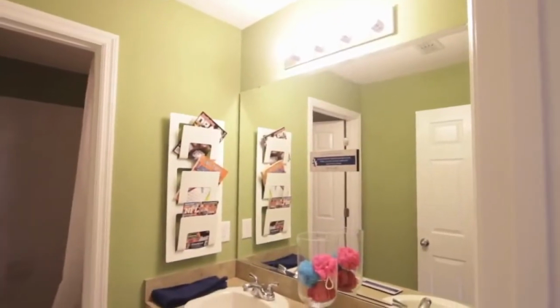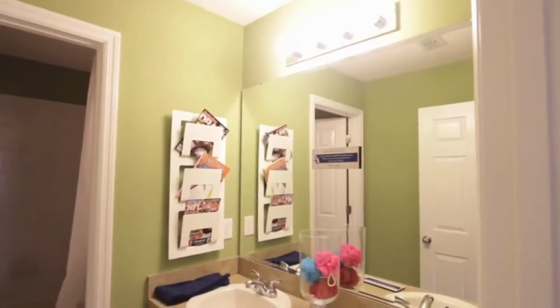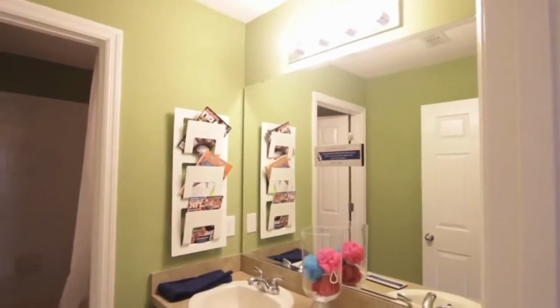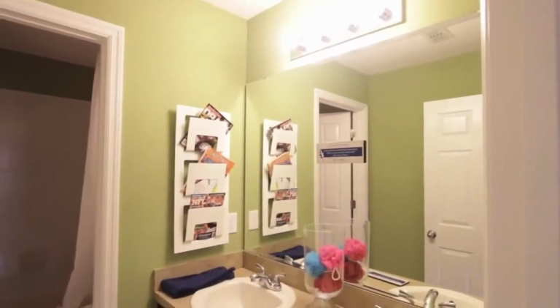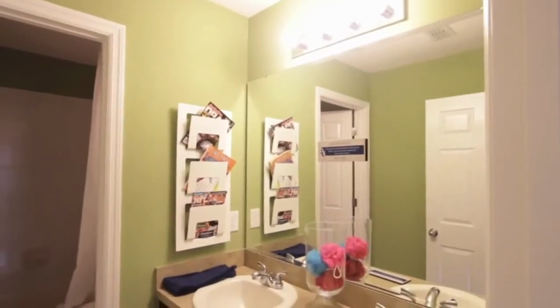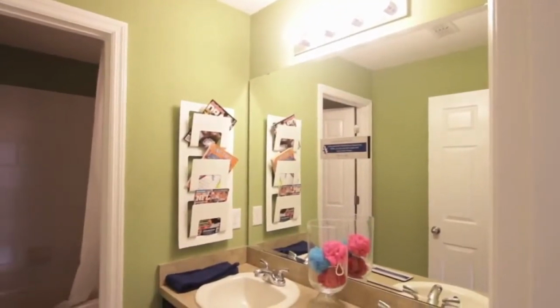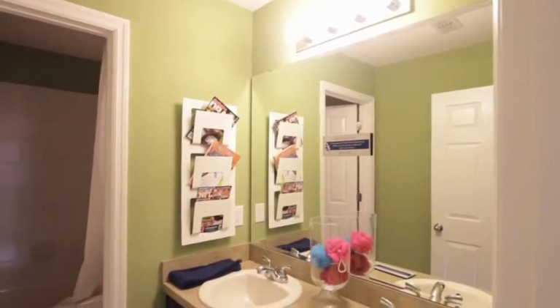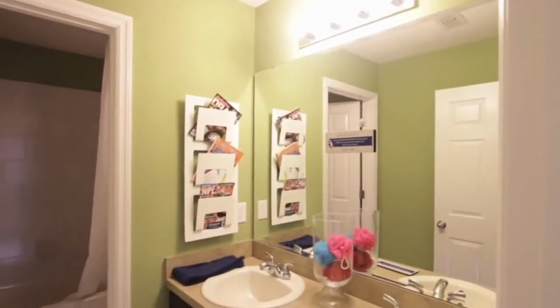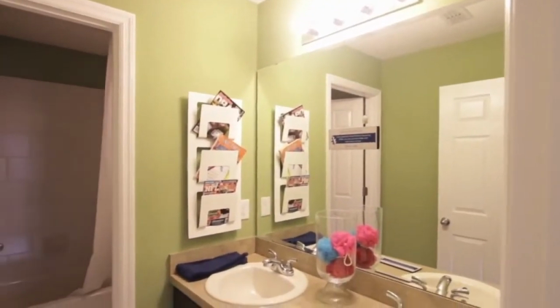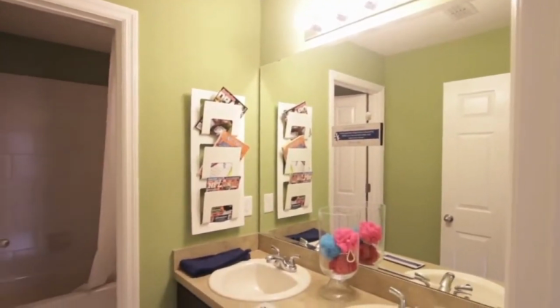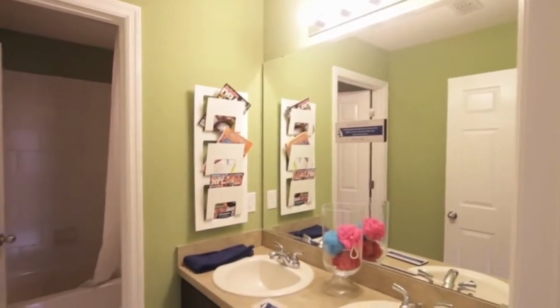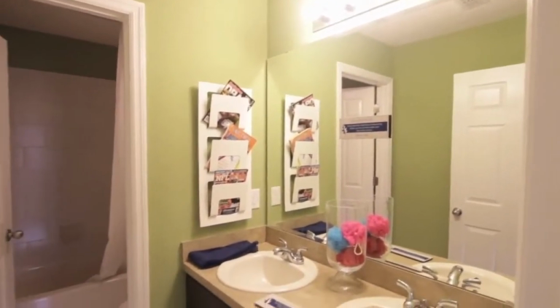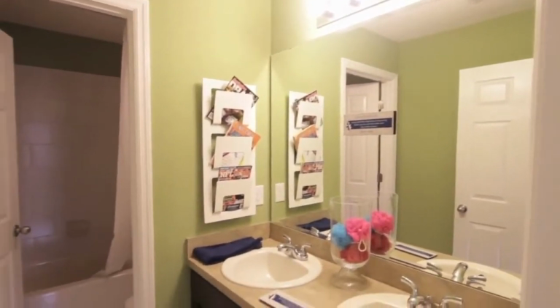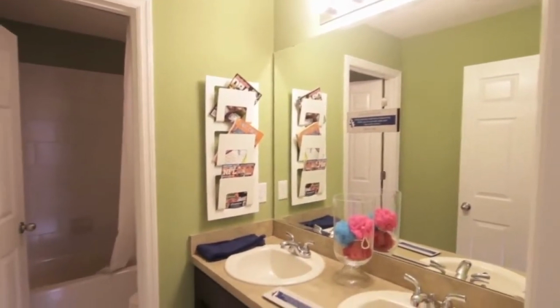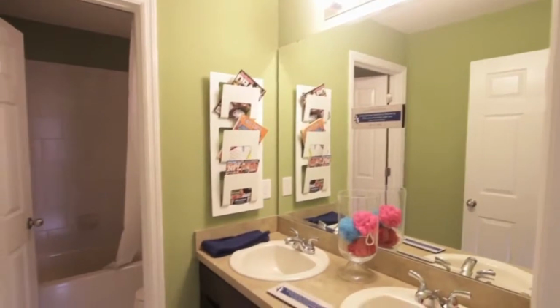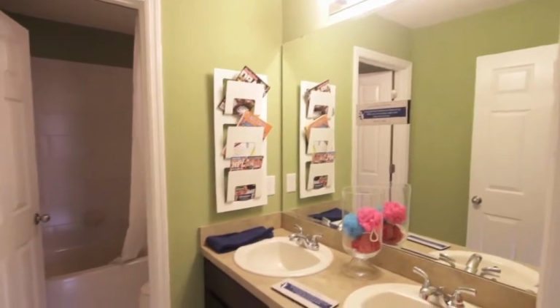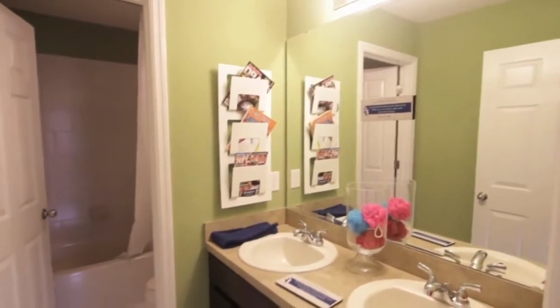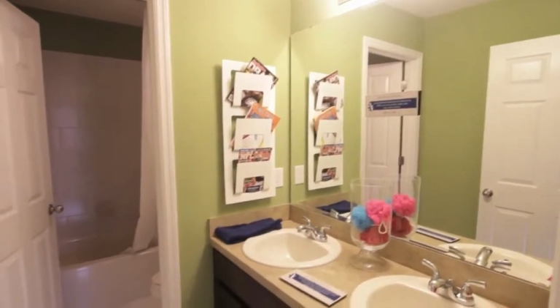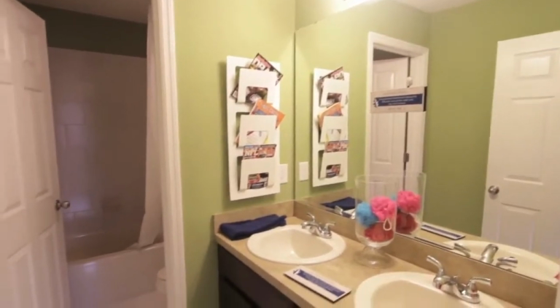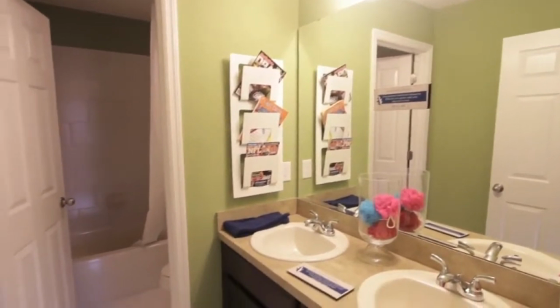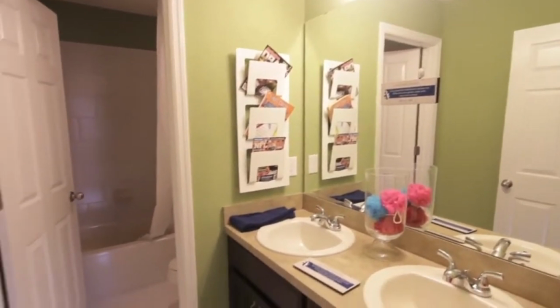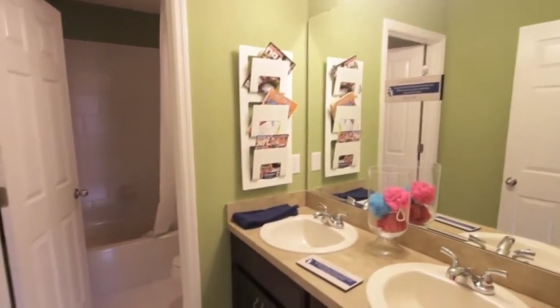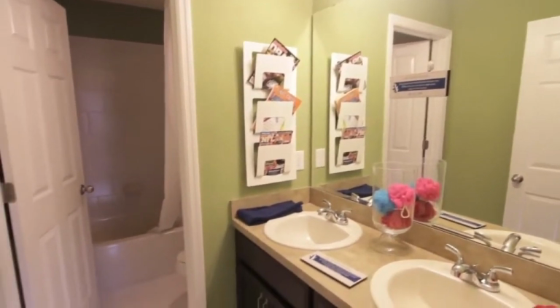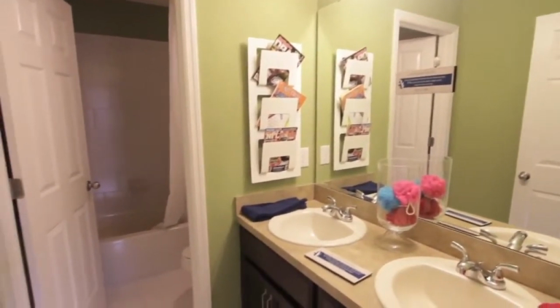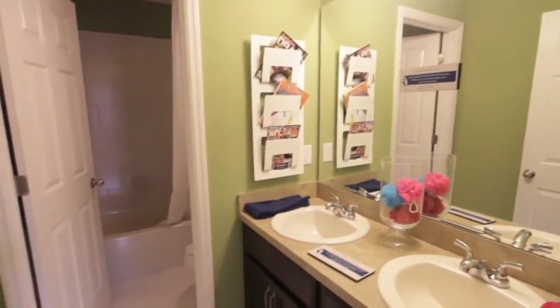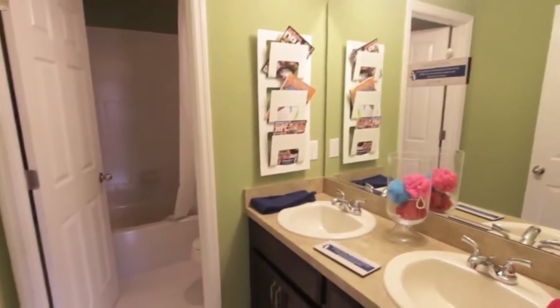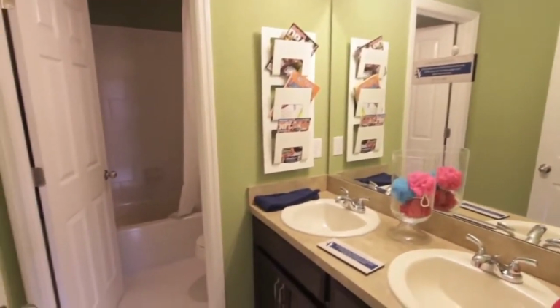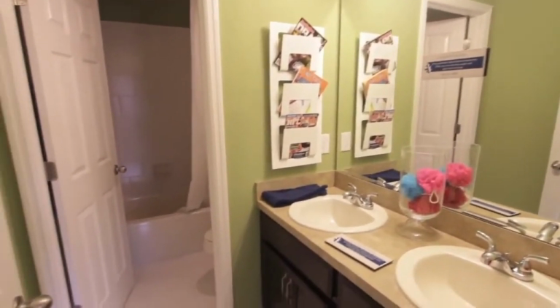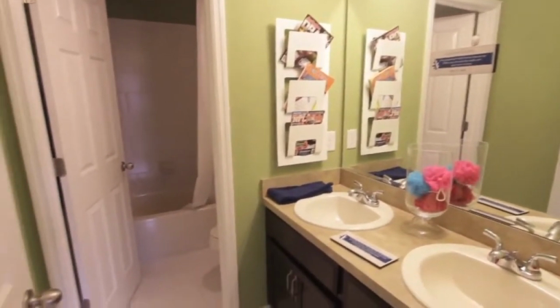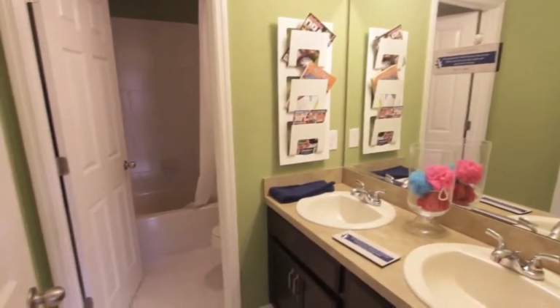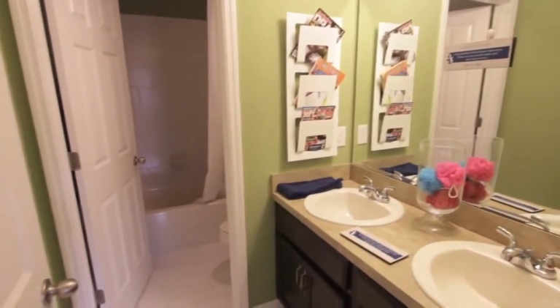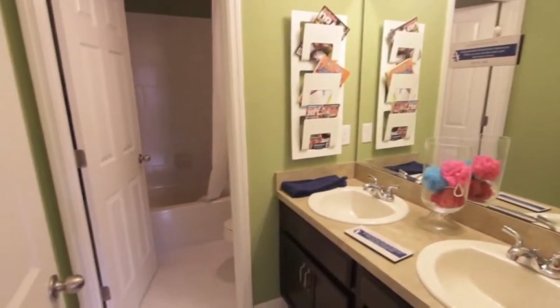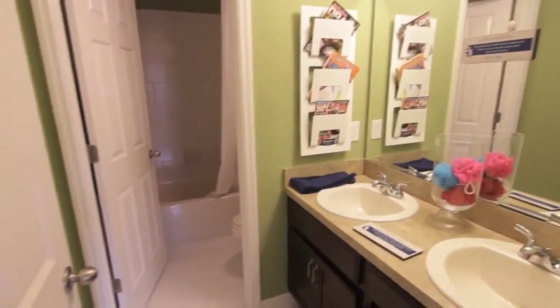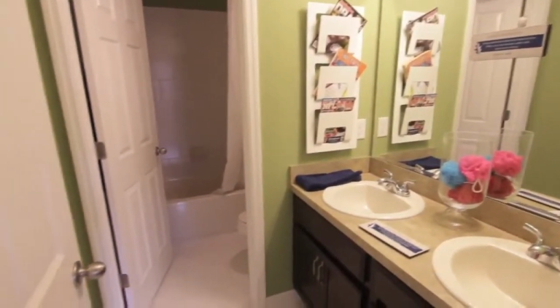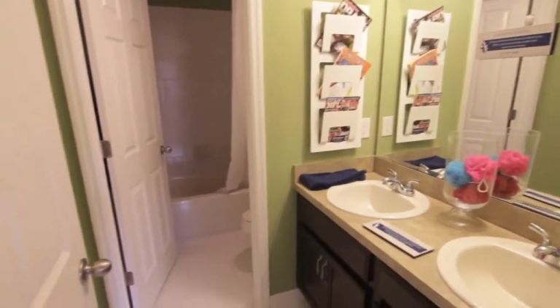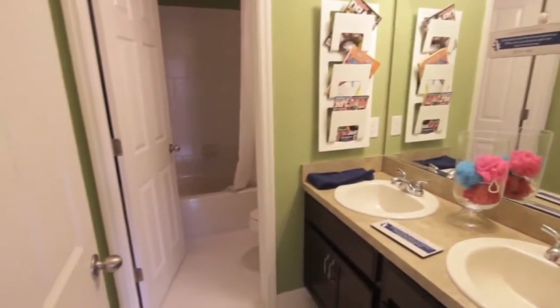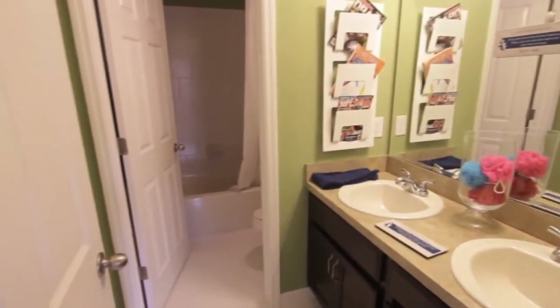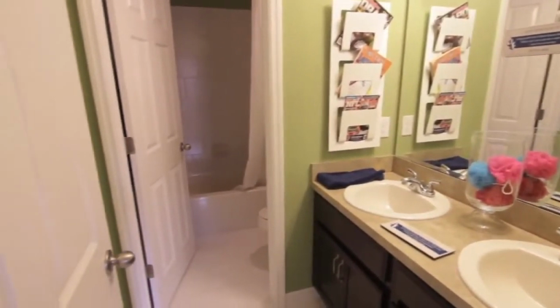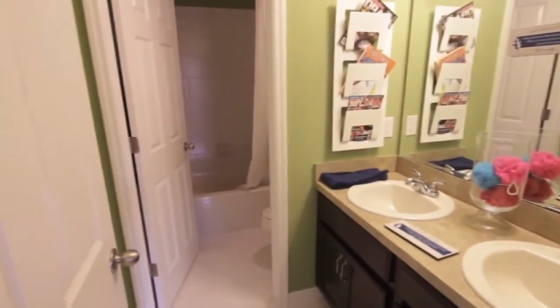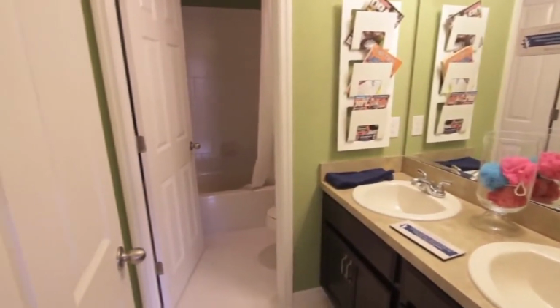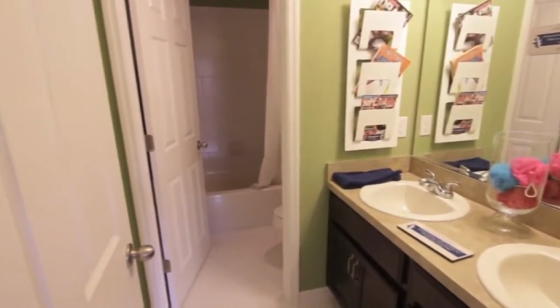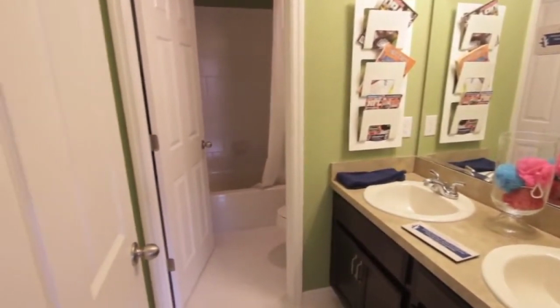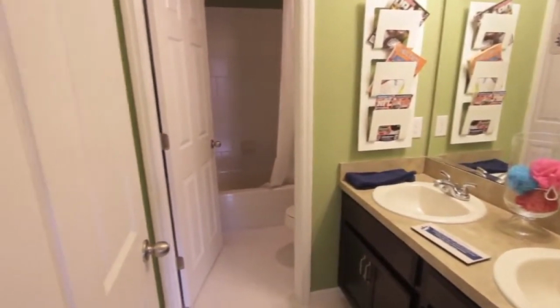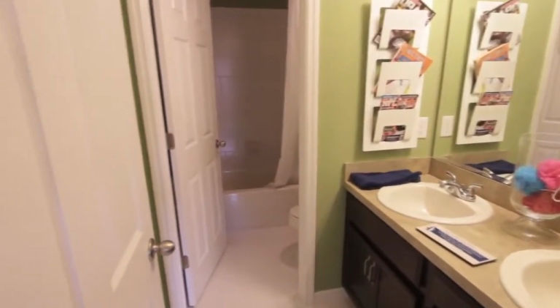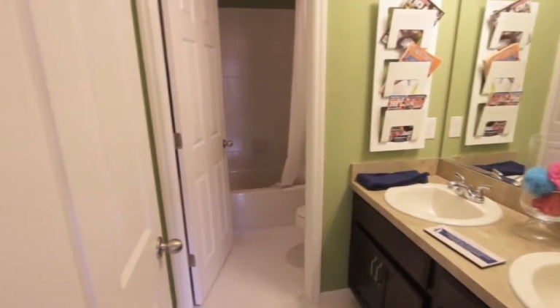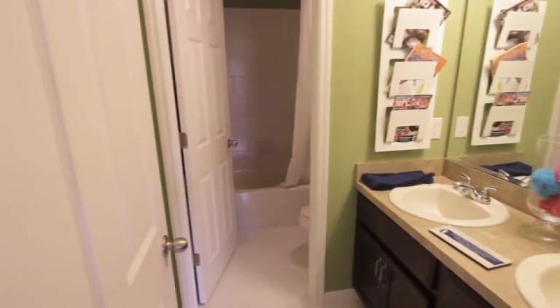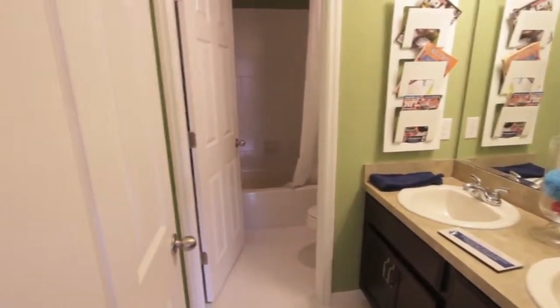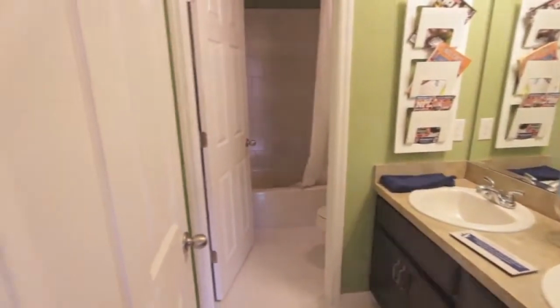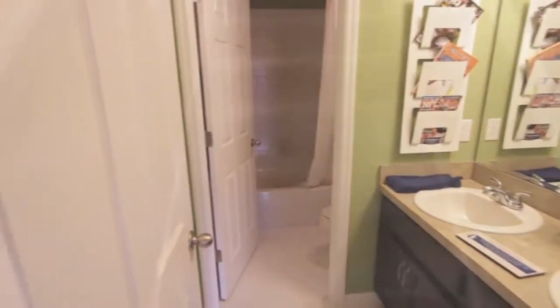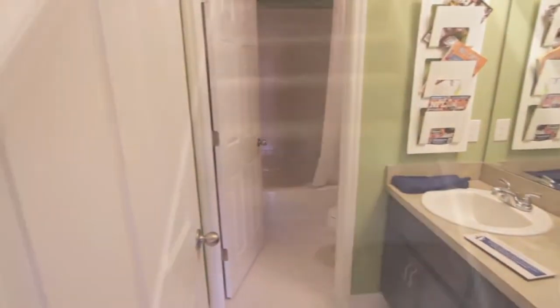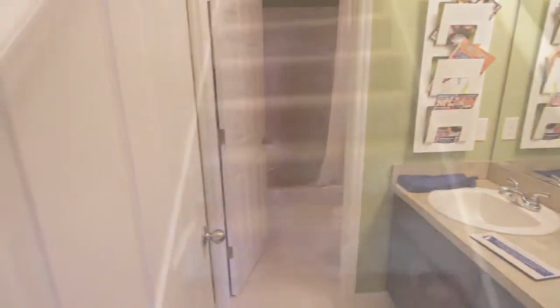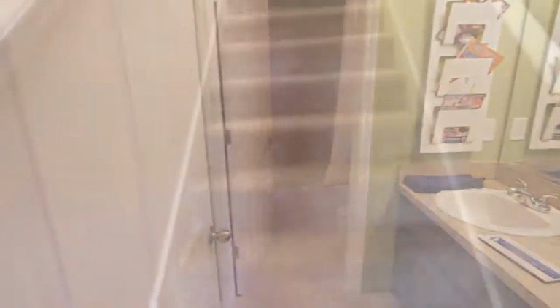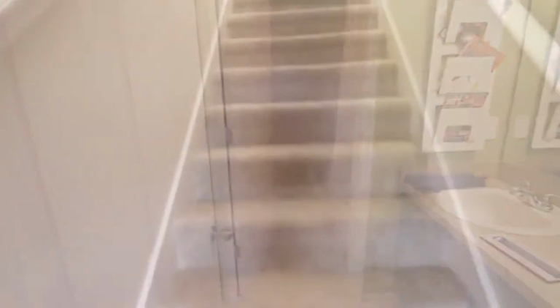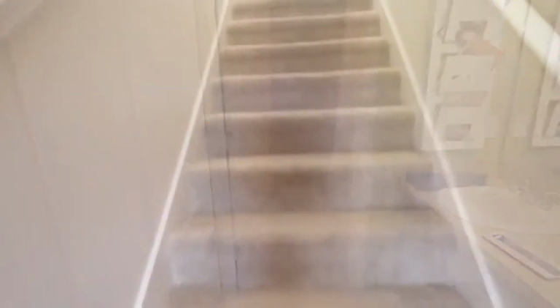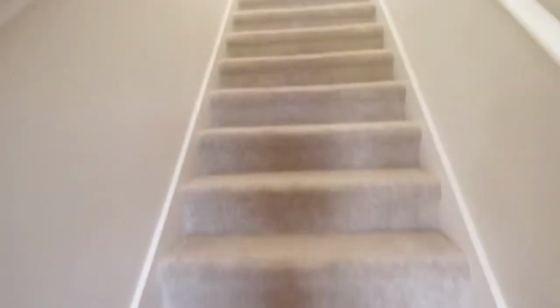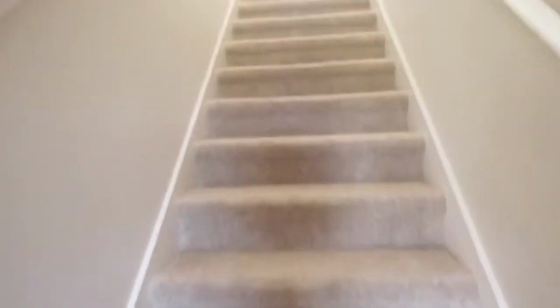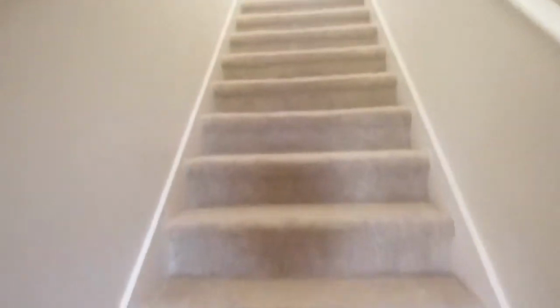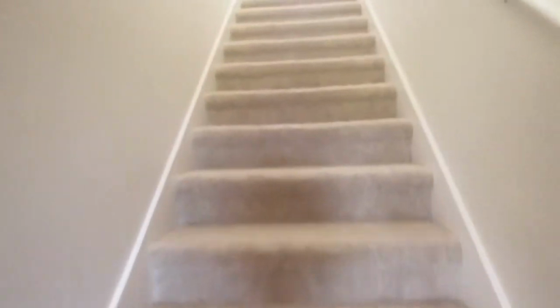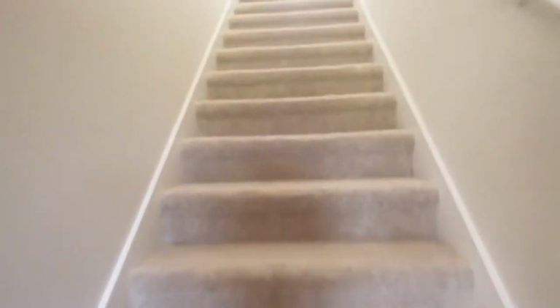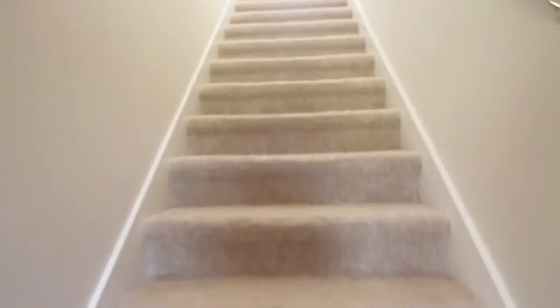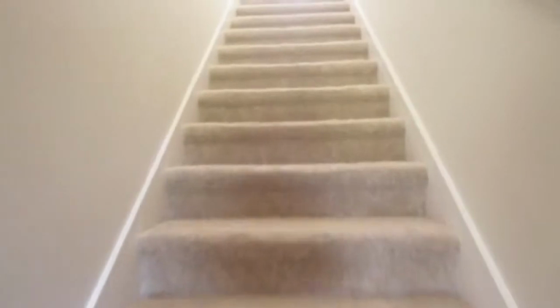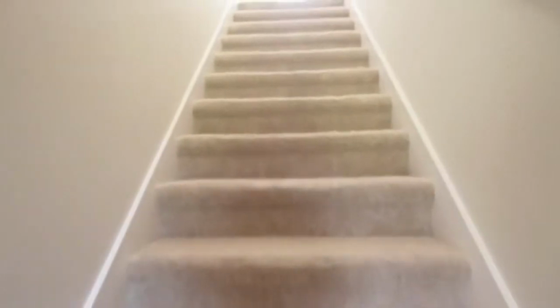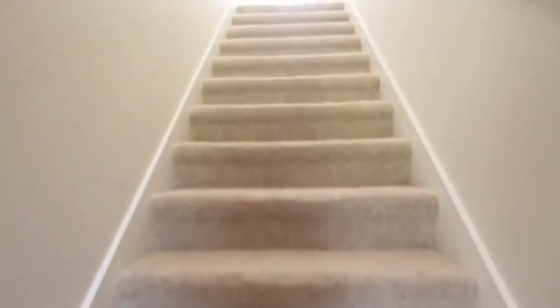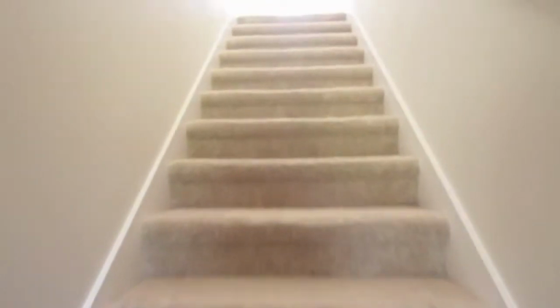We also have the option of converting this half bath into a full bath to make this a downstairs guest suite. Now as we head upstairs, this is where the fun really begins.